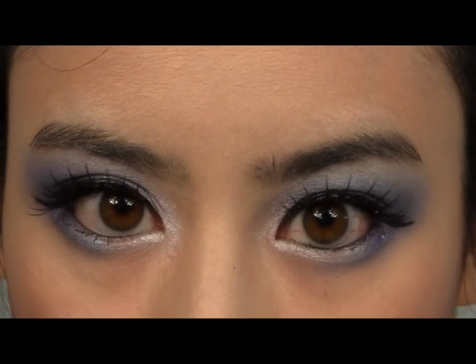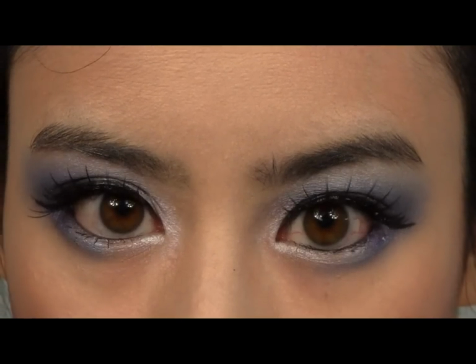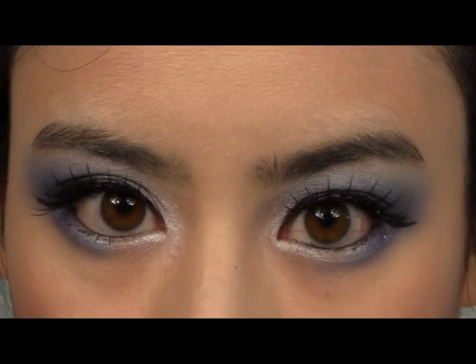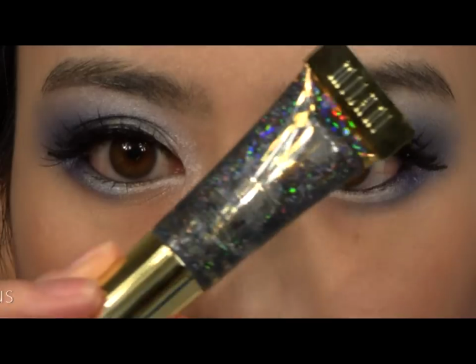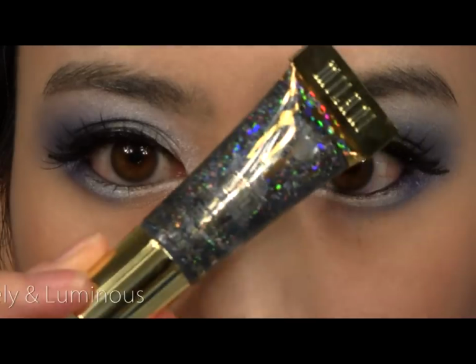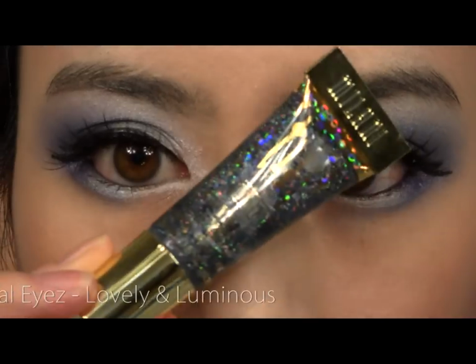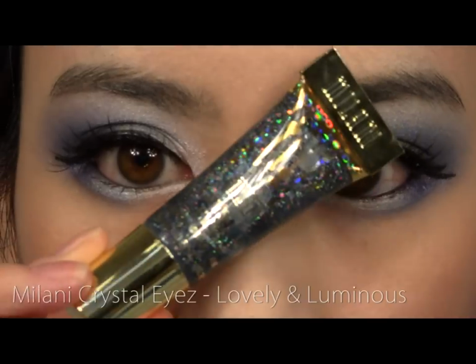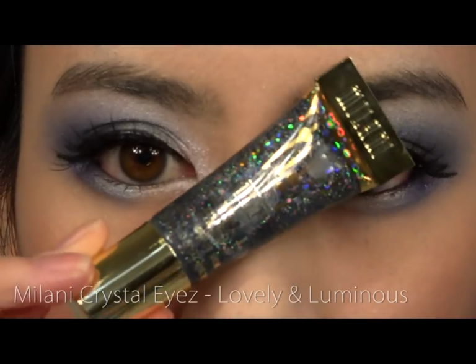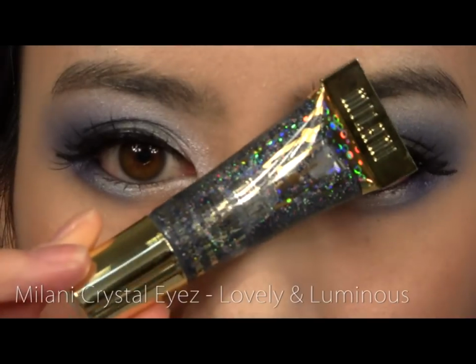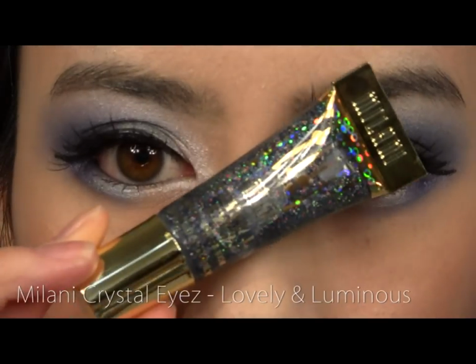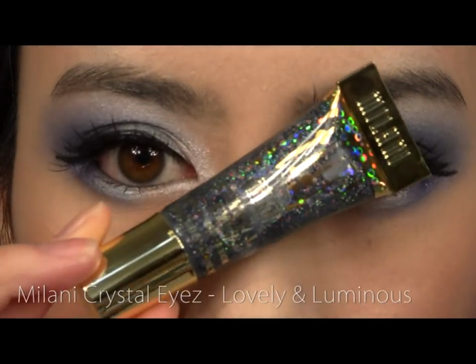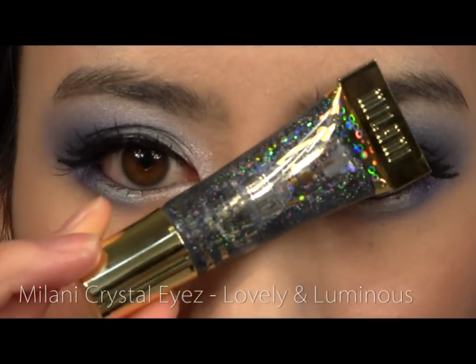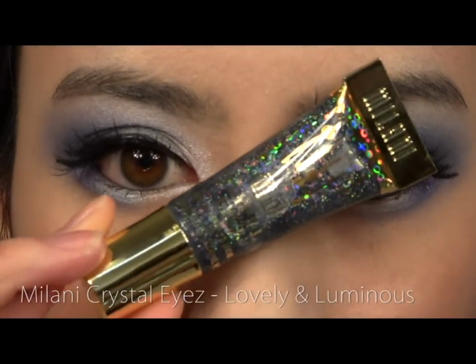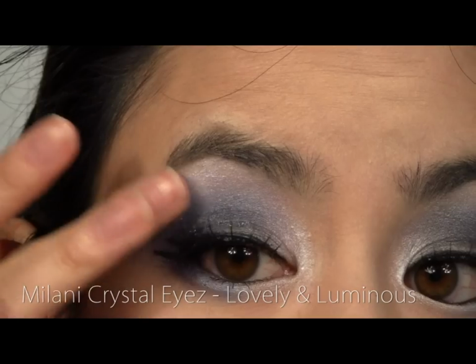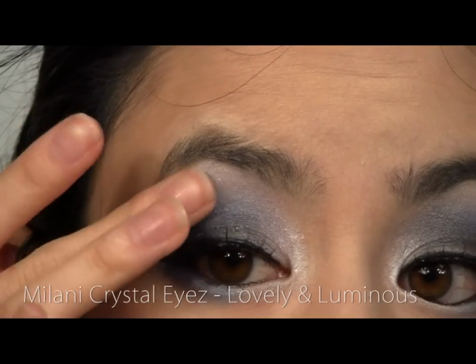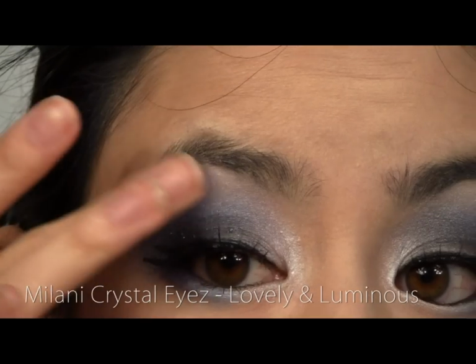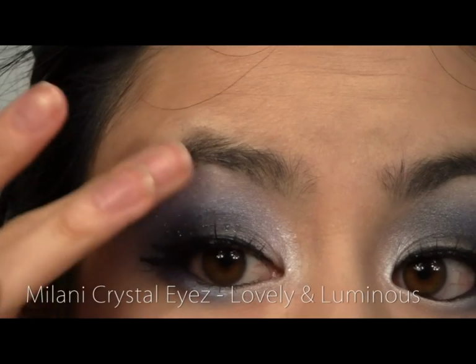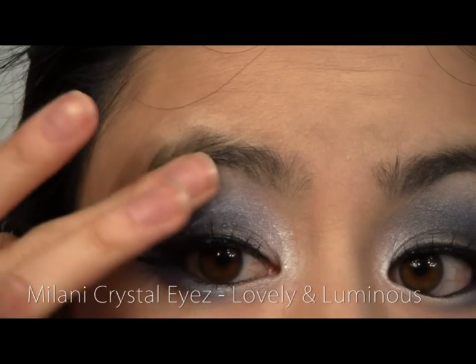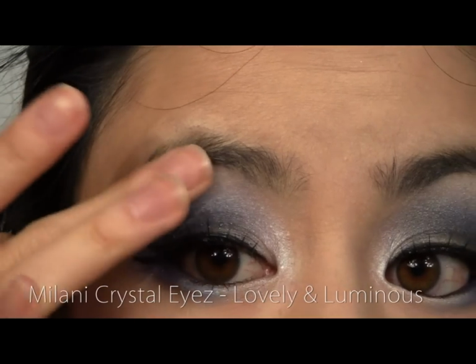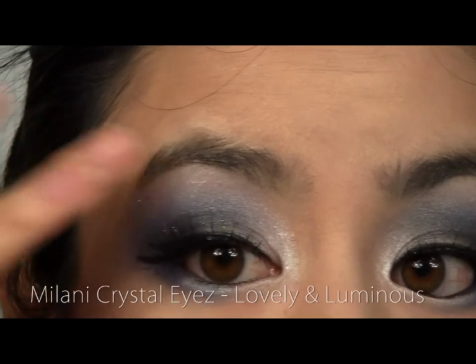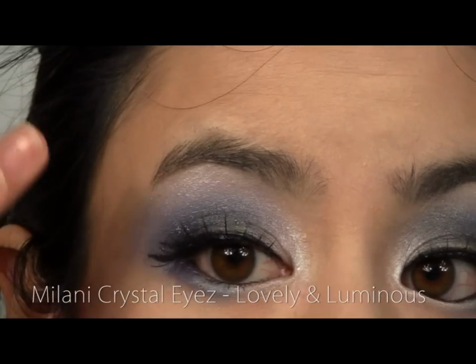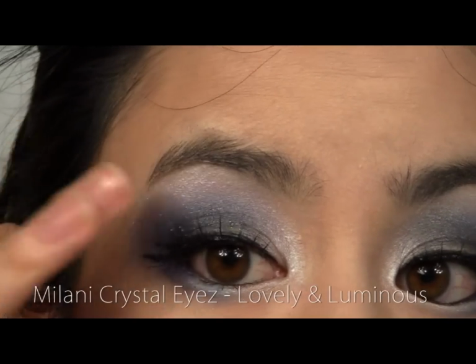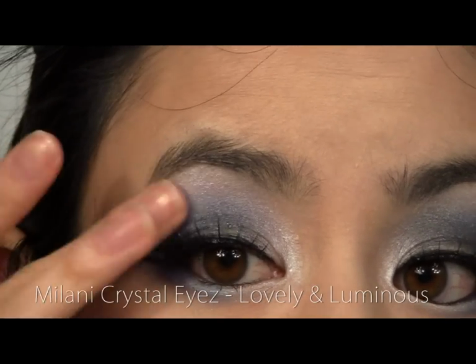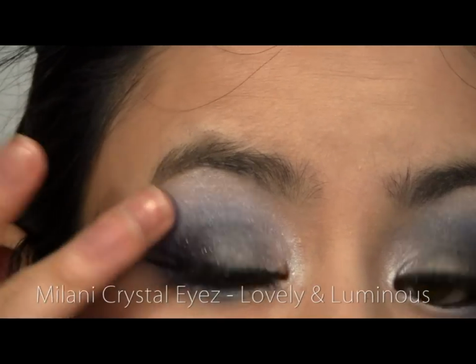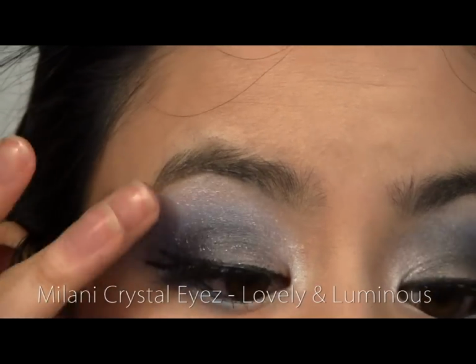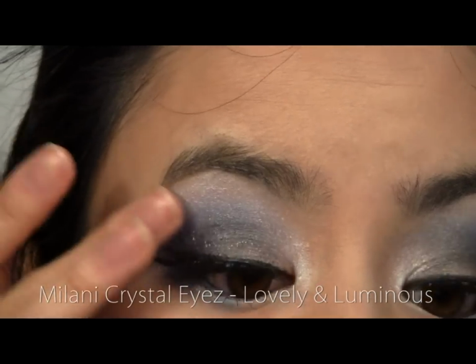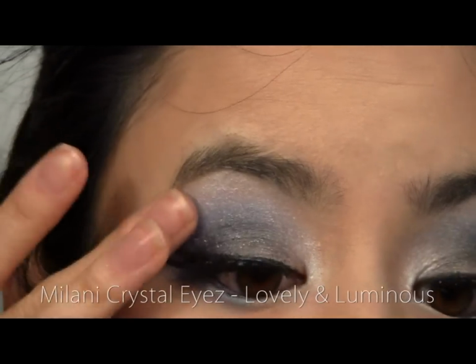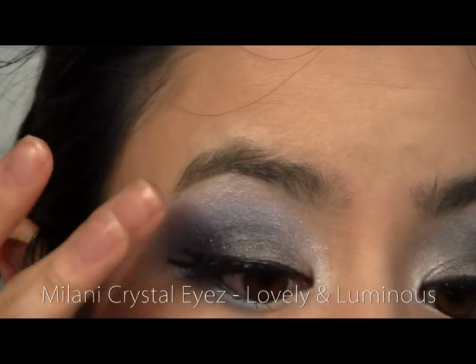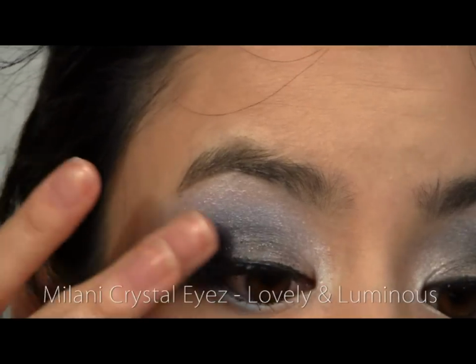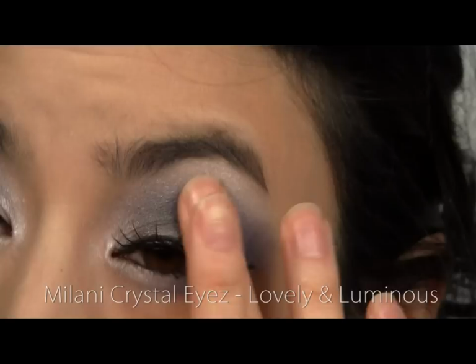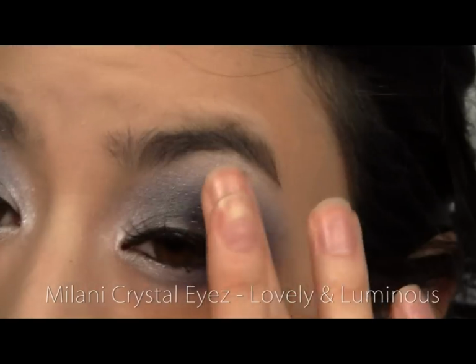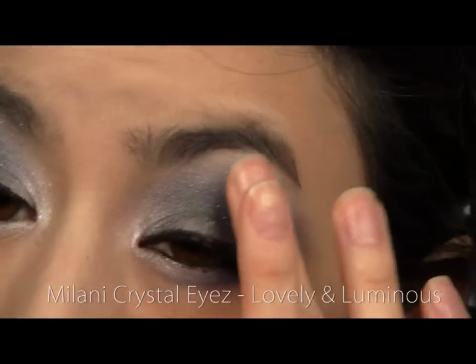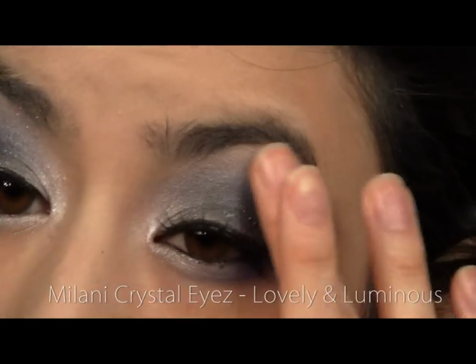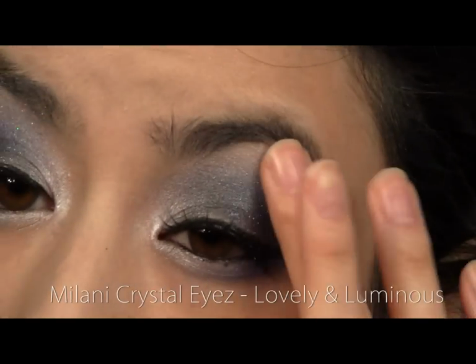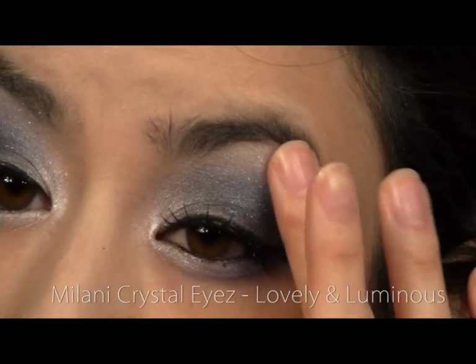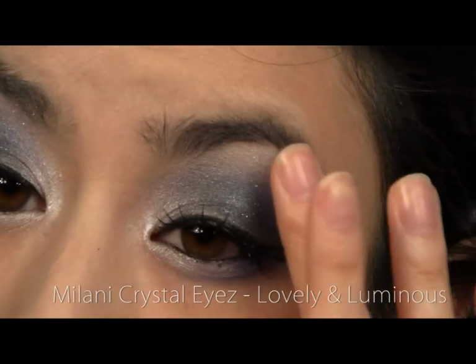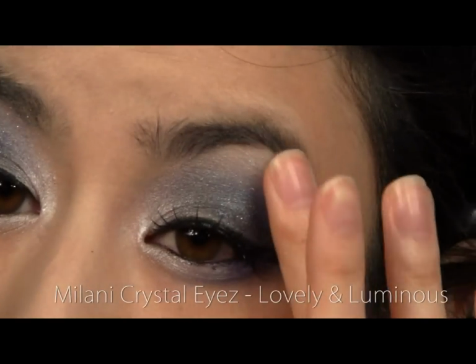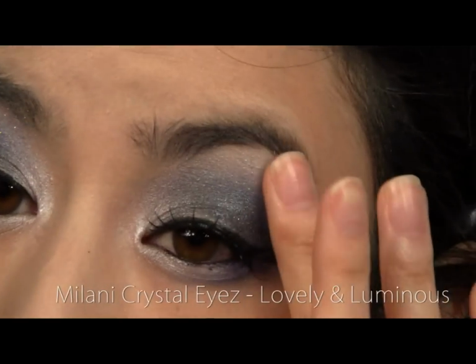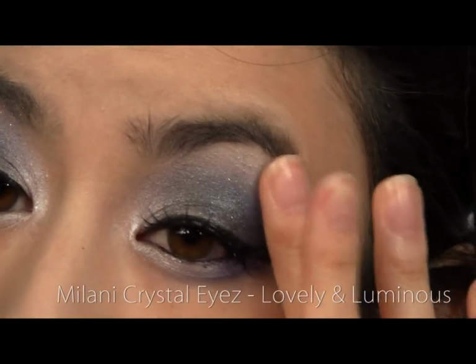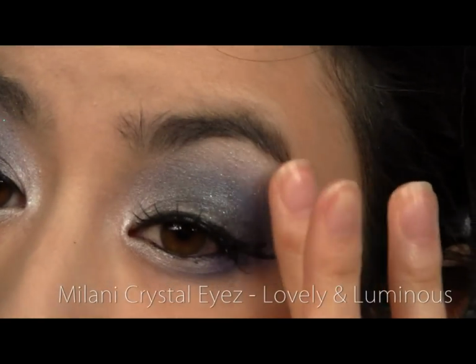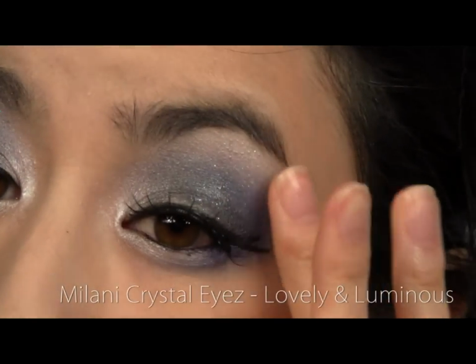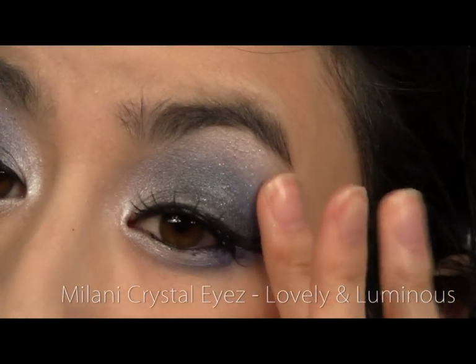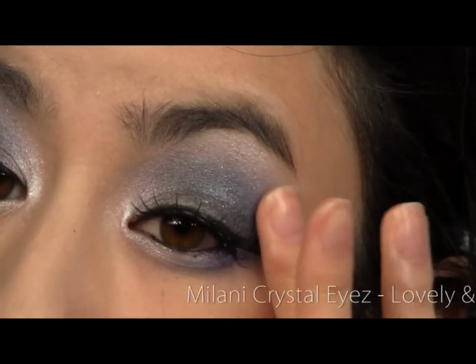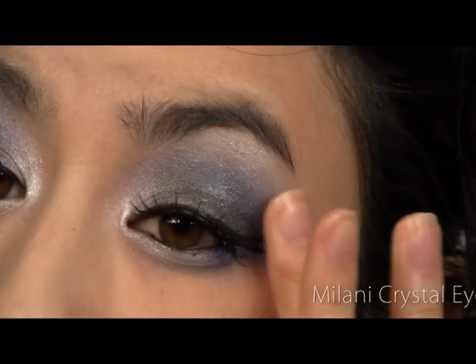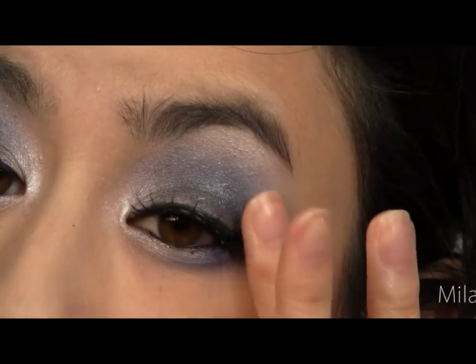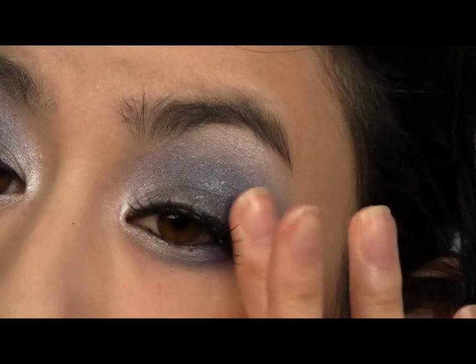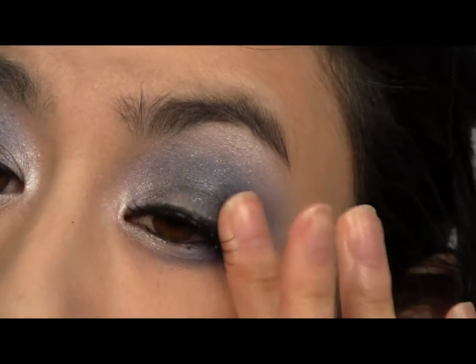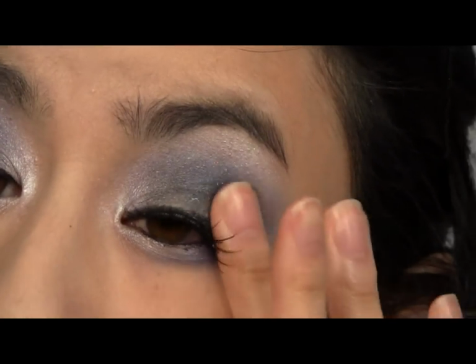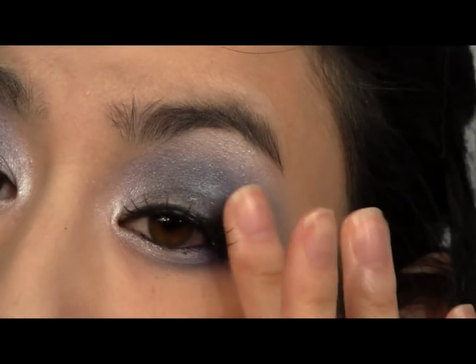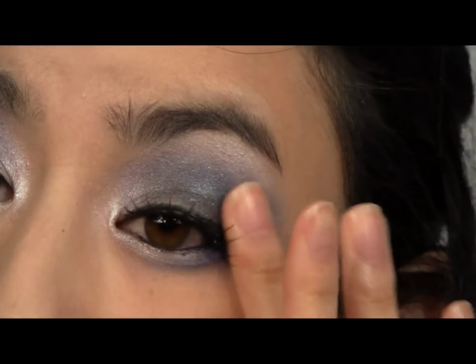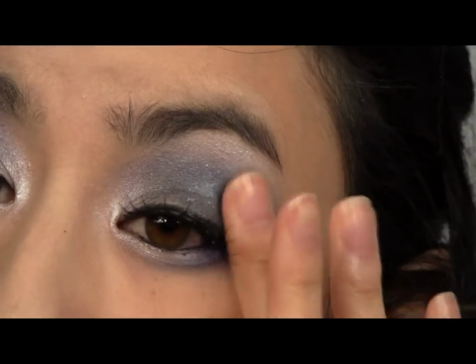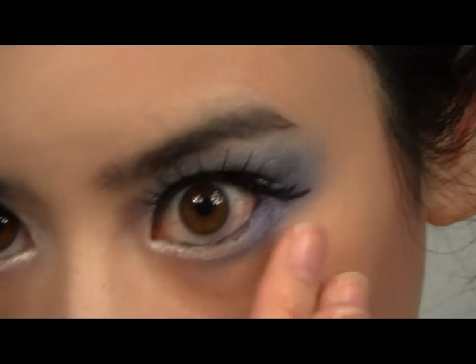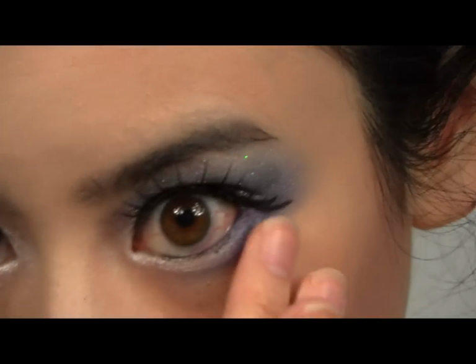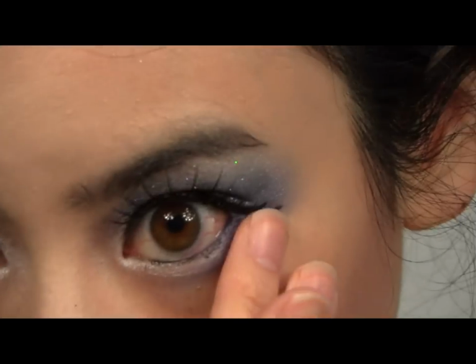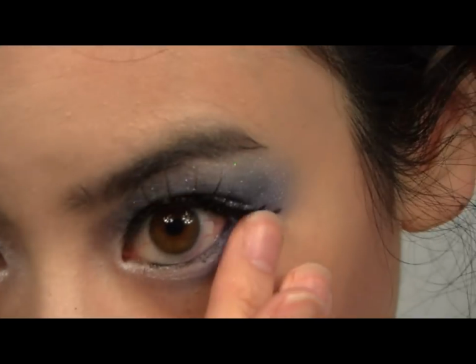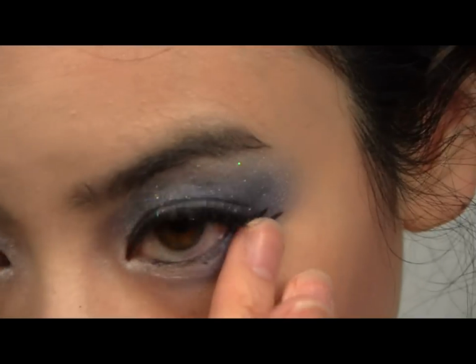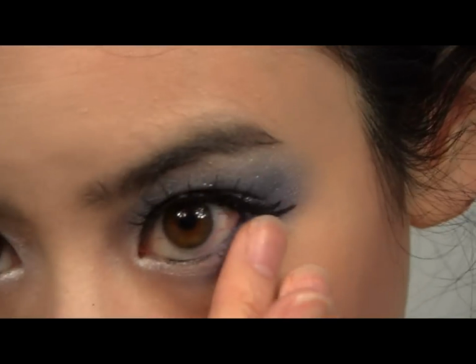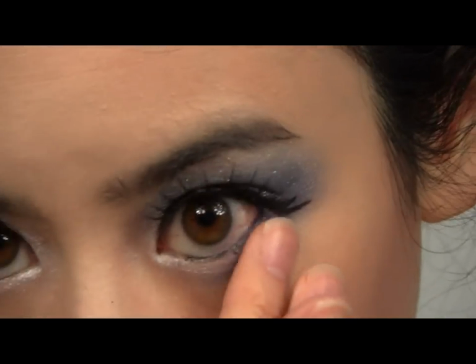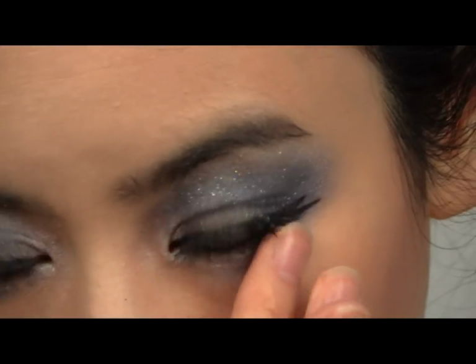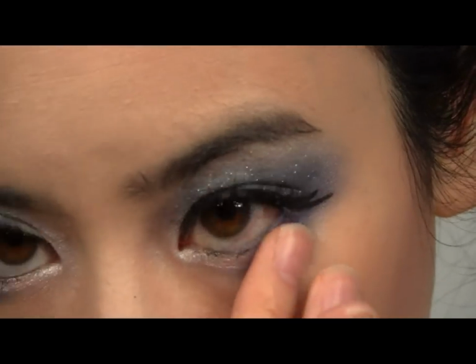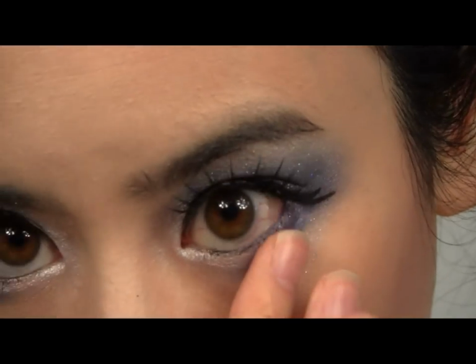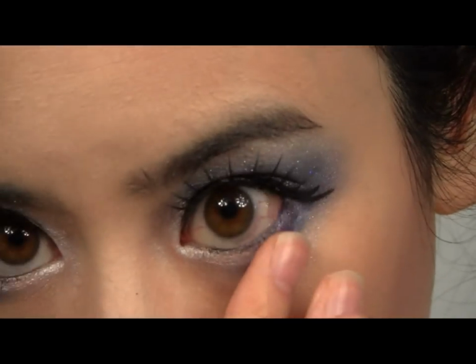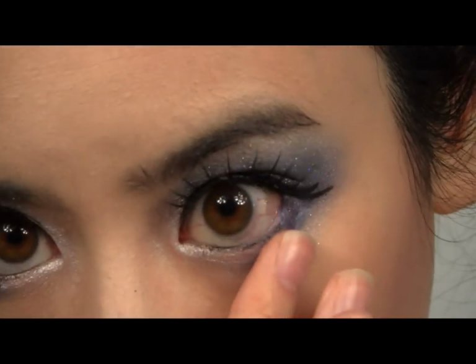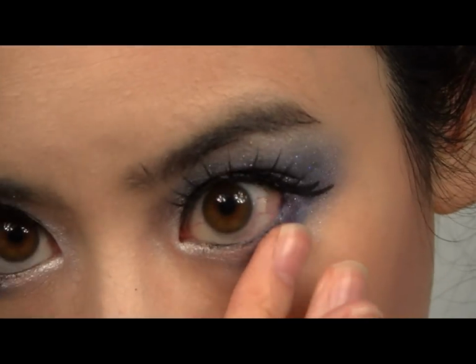Now take a black glitter gel and pat all over your lids. Be gentle as we don't want to disrupt the shadow already on our eyes.